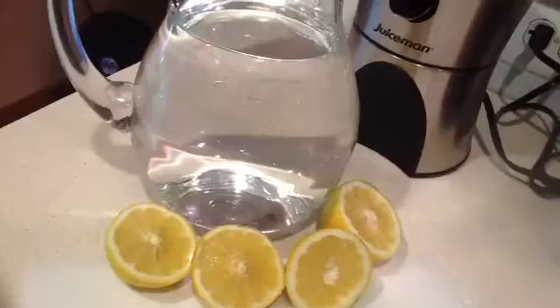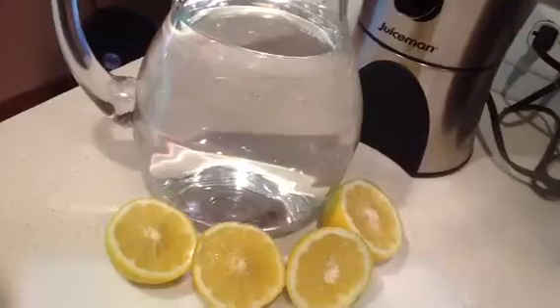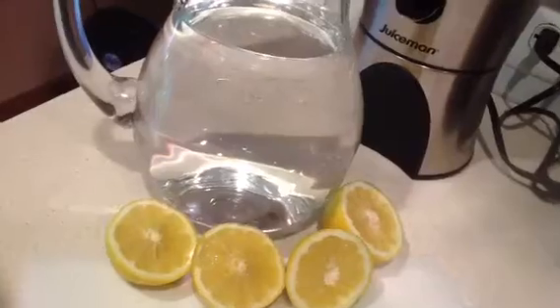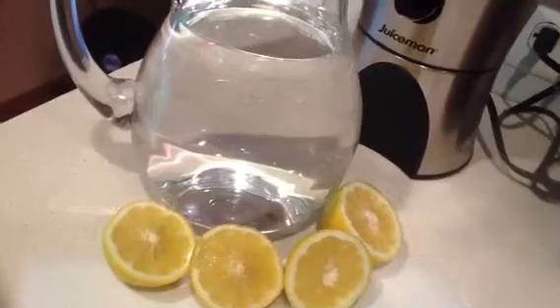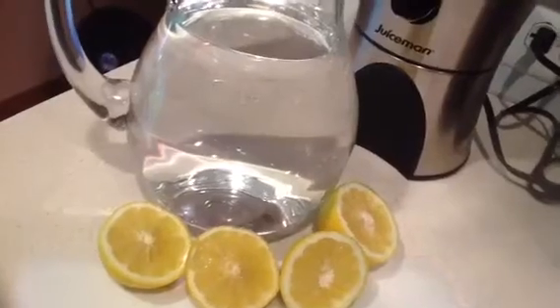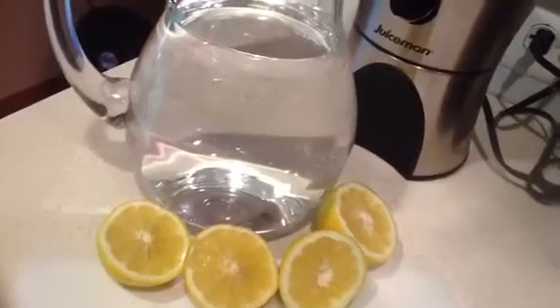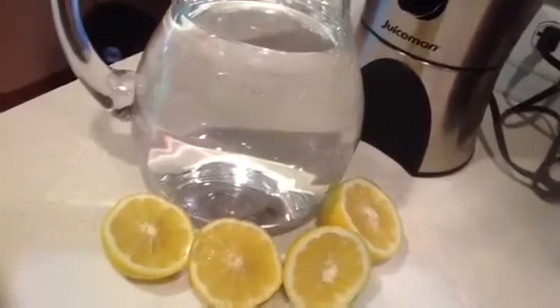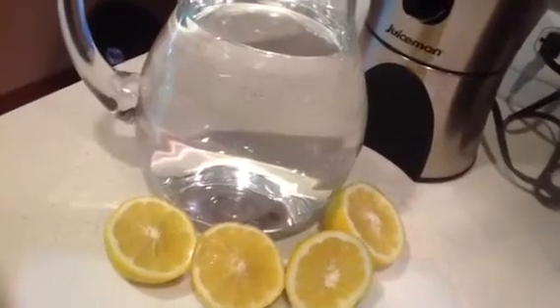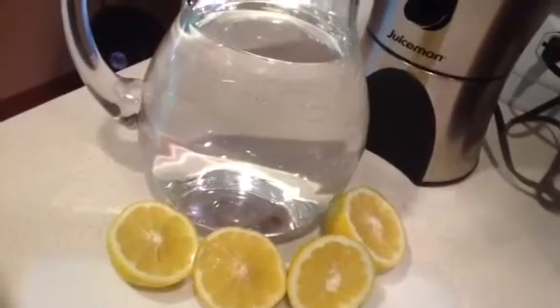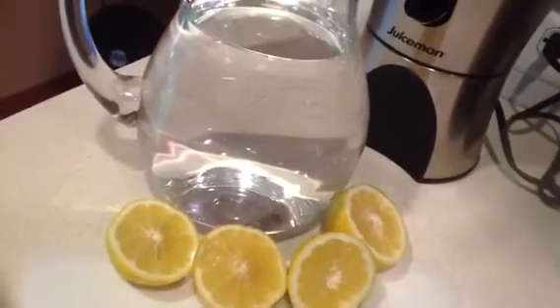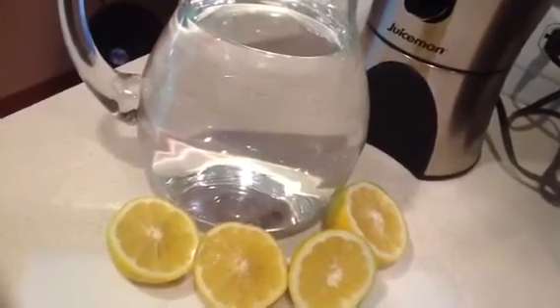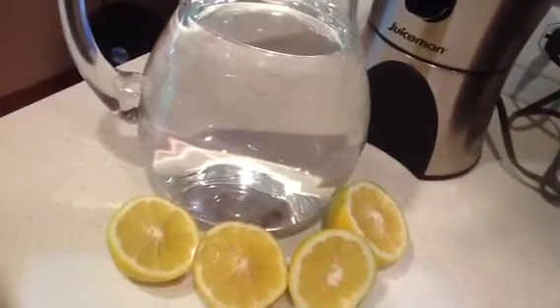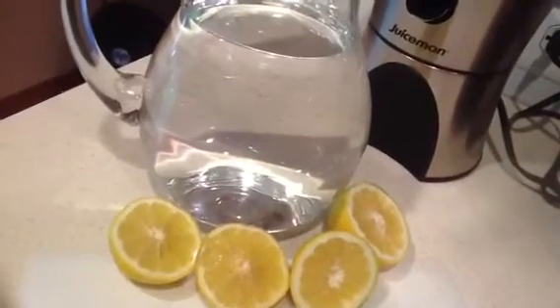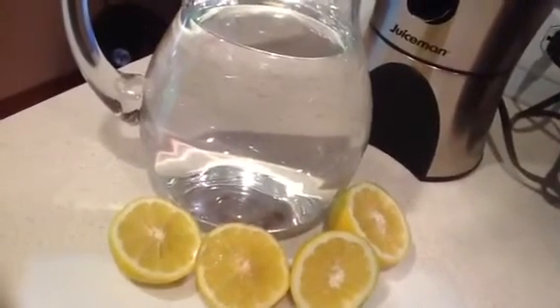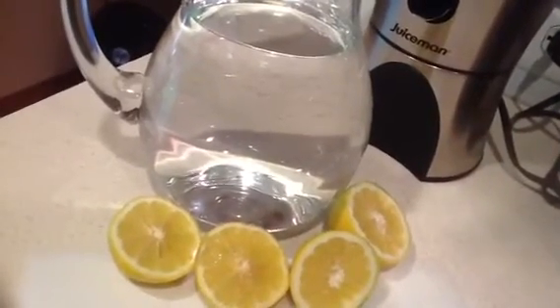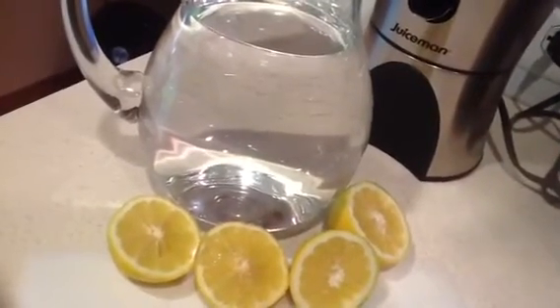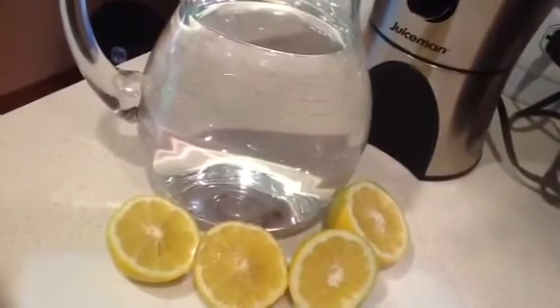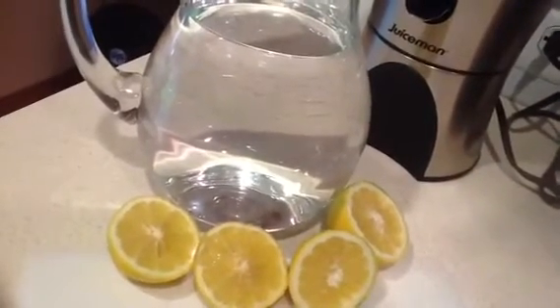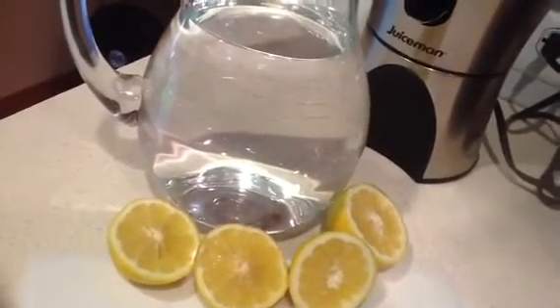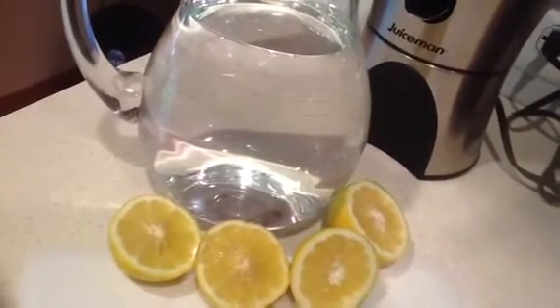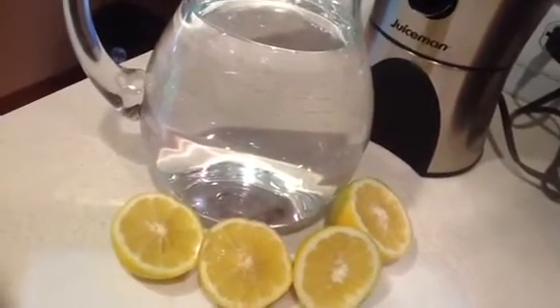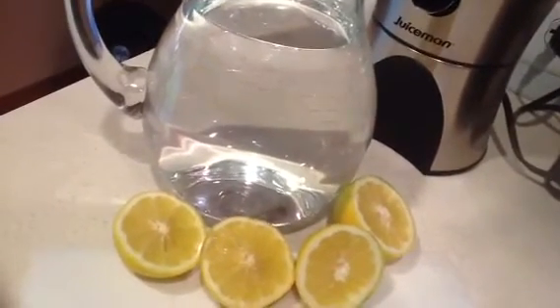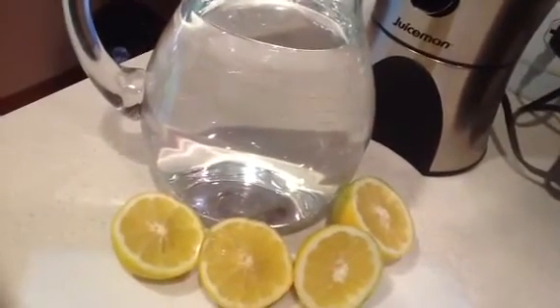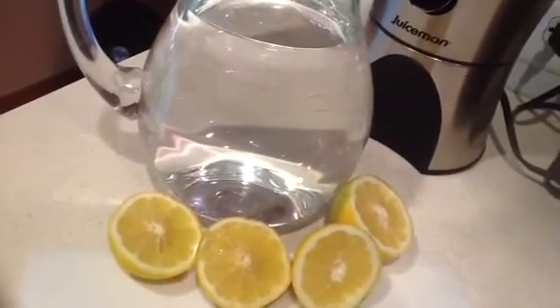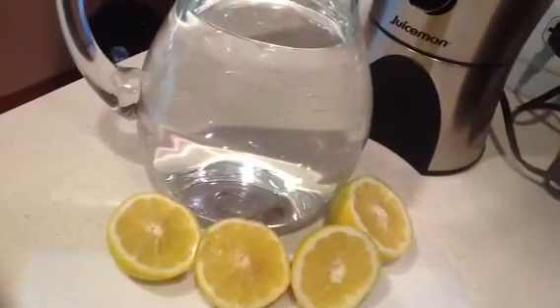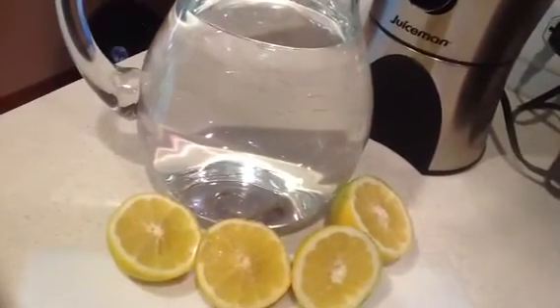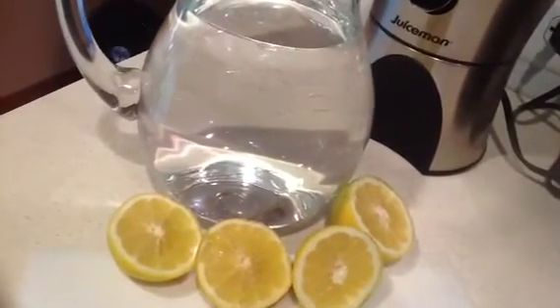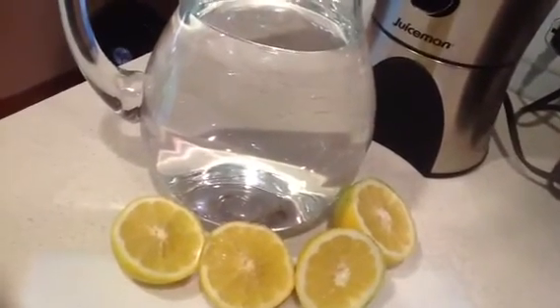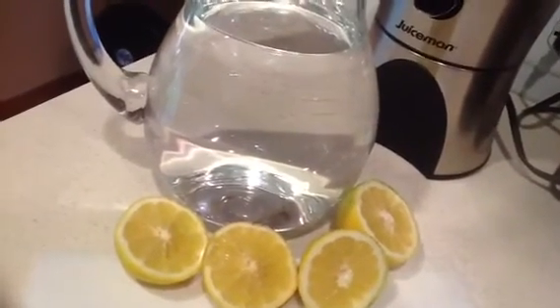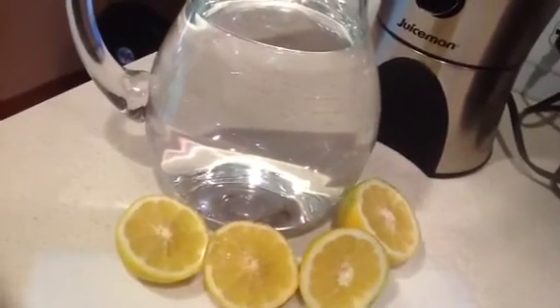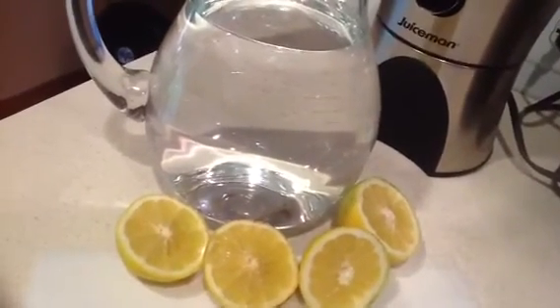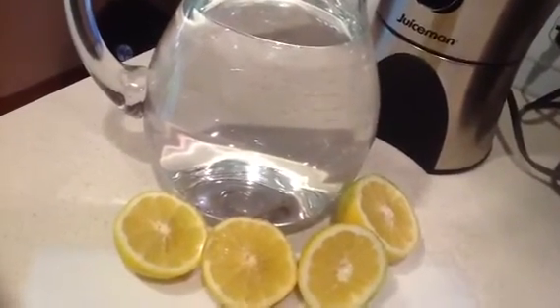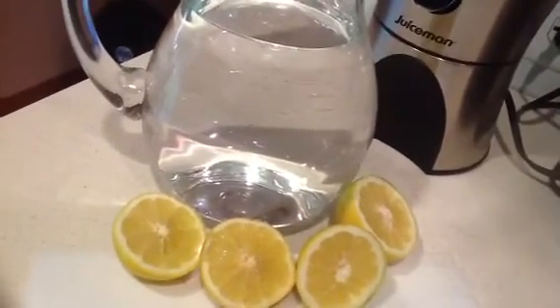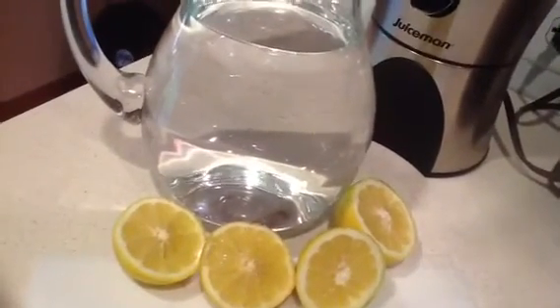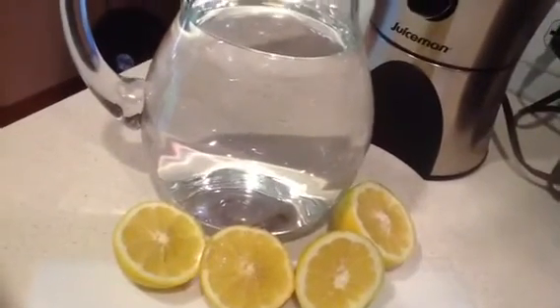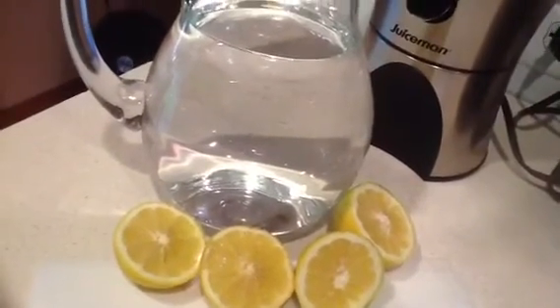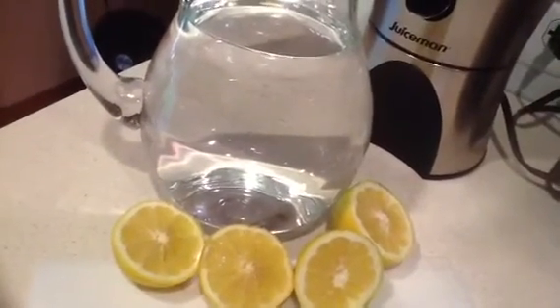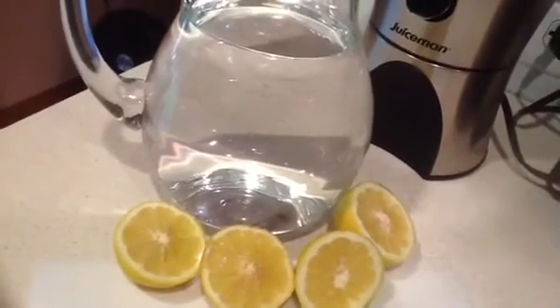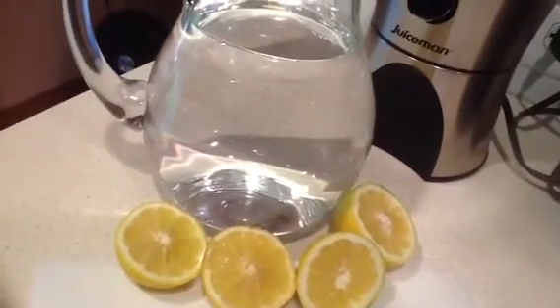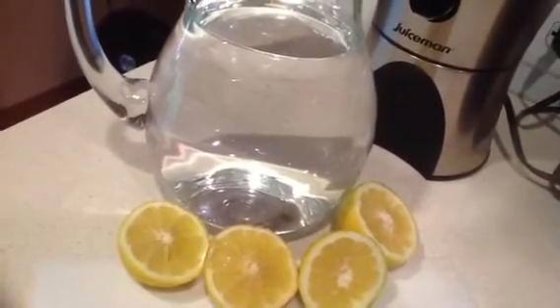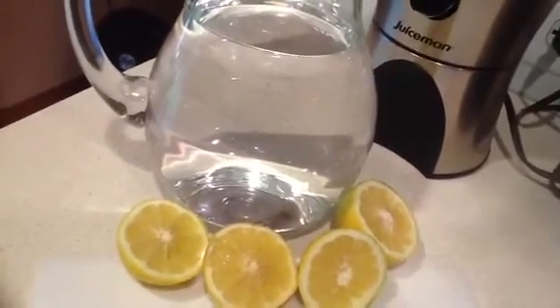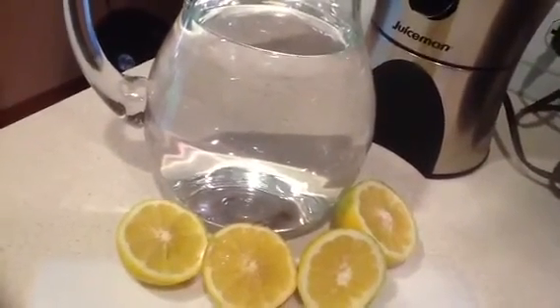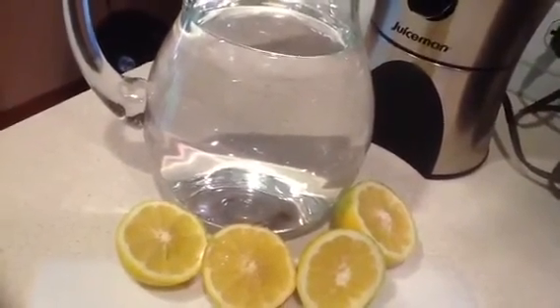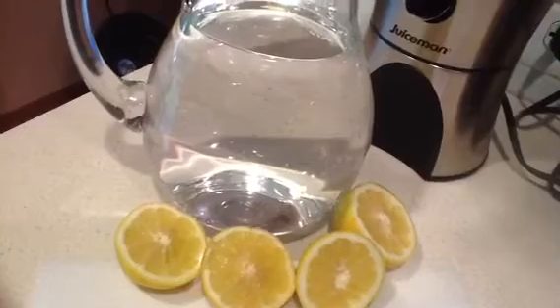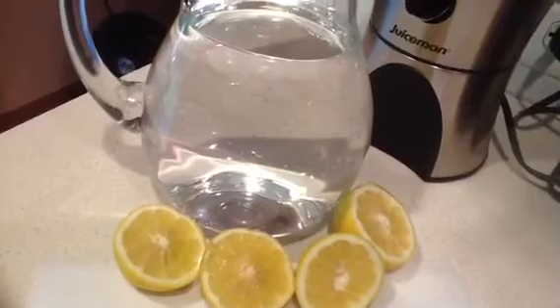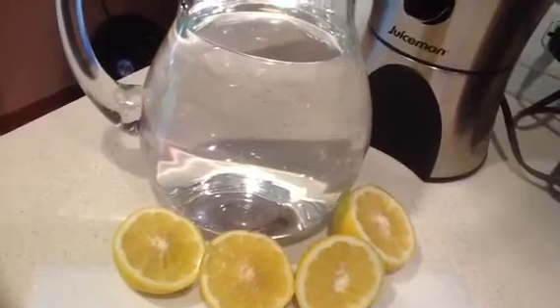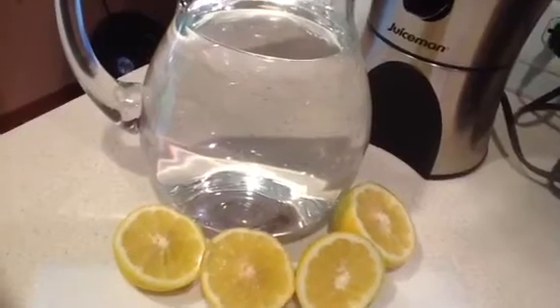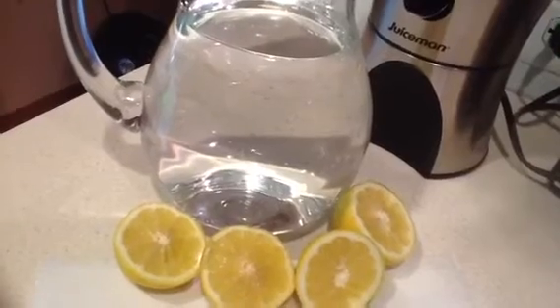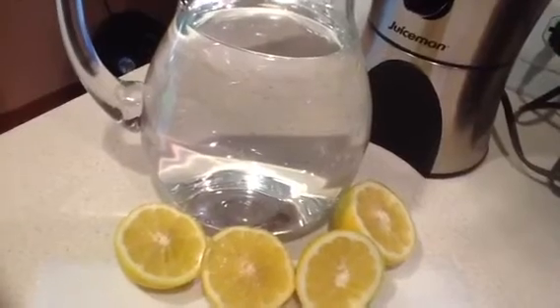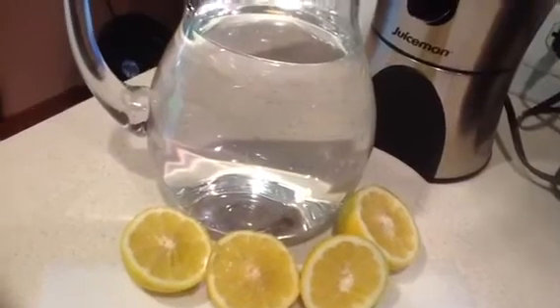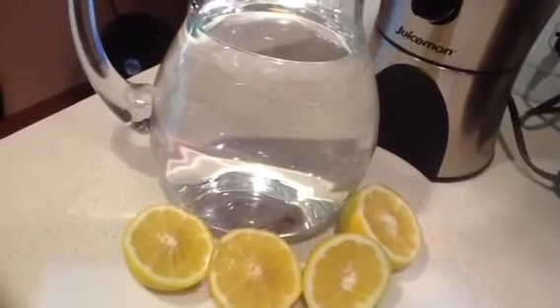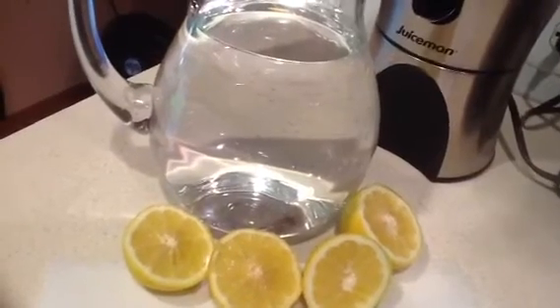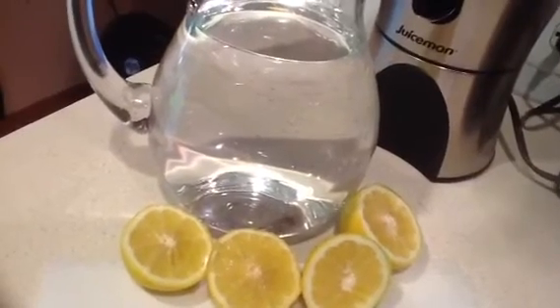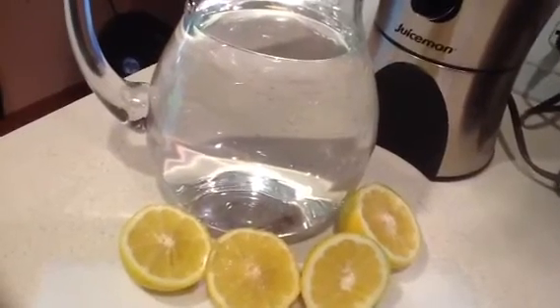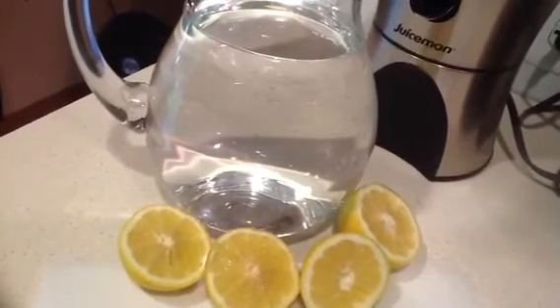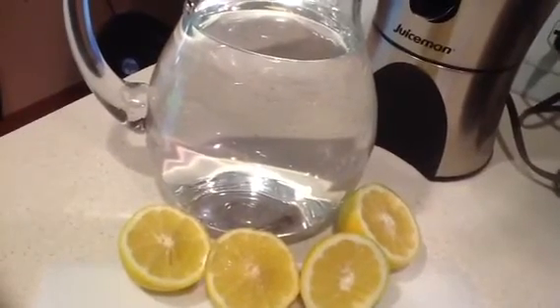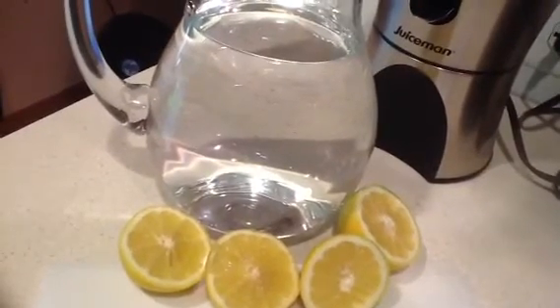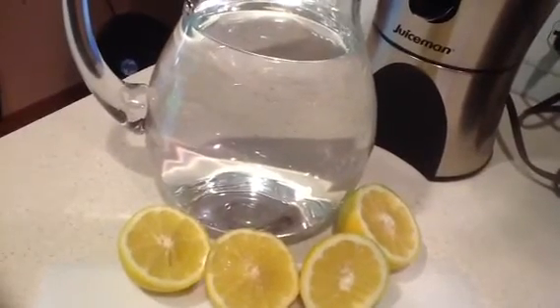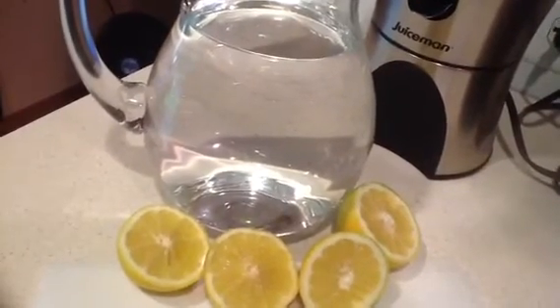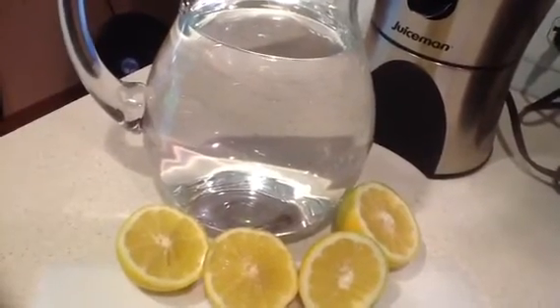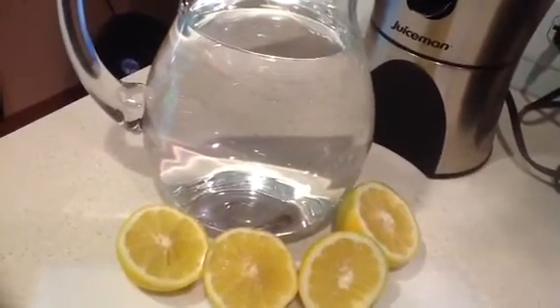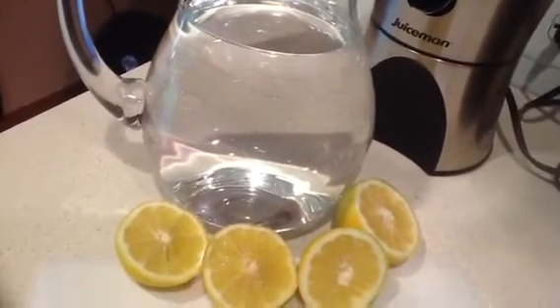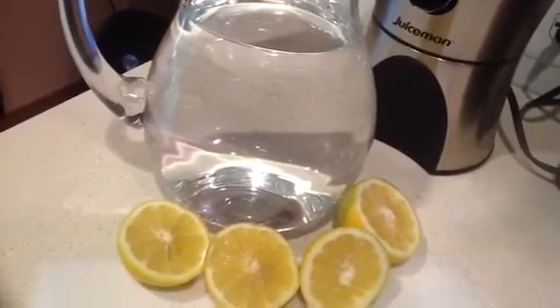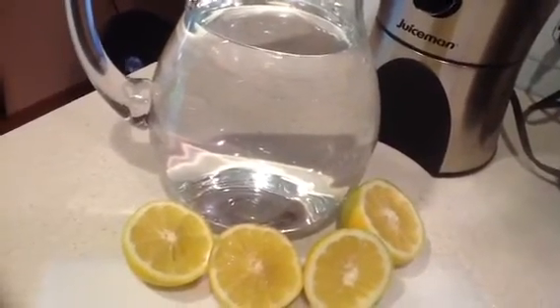Hey there, it's Christina and I'm getting ready to make a pitcher of fresh squeezed lemonade. I just filled it up with some spring water.